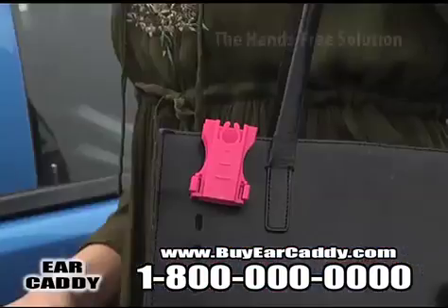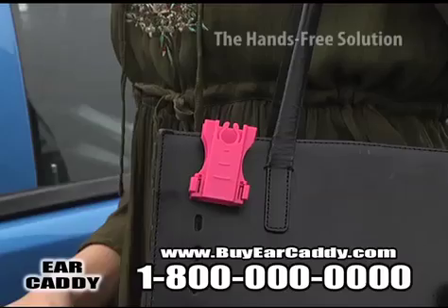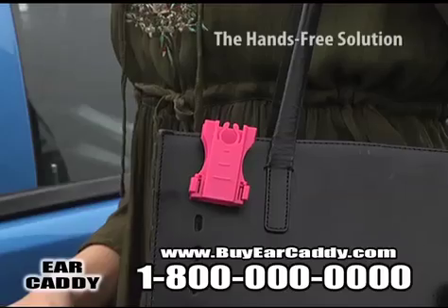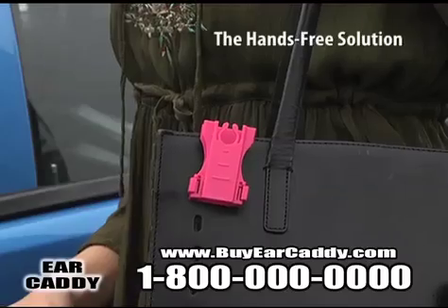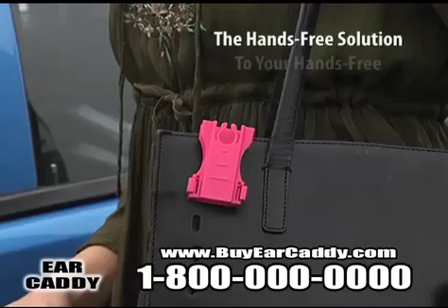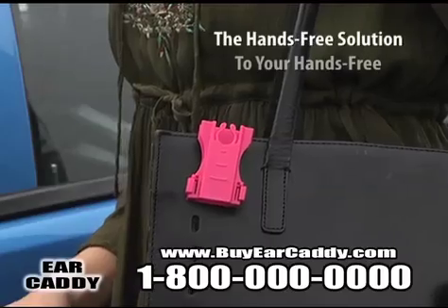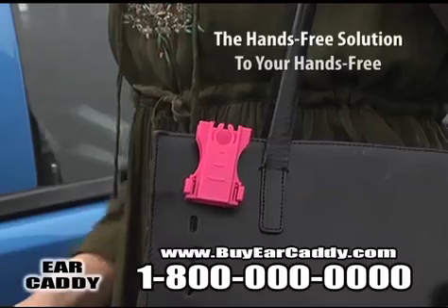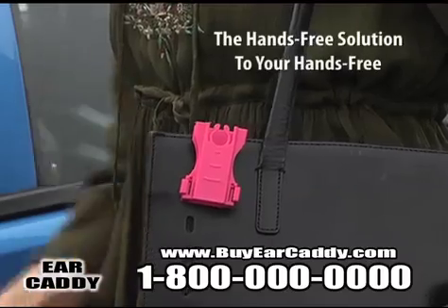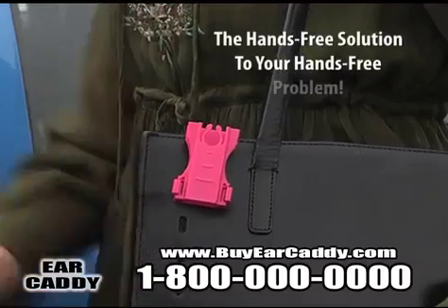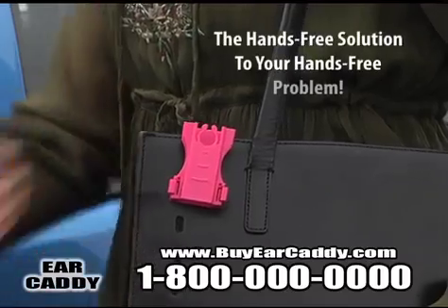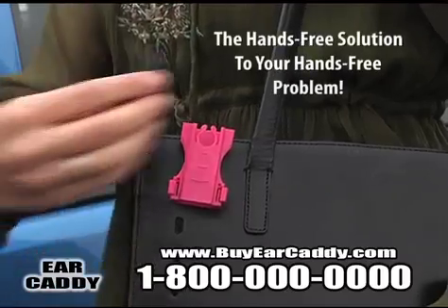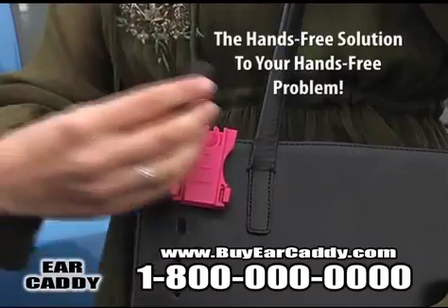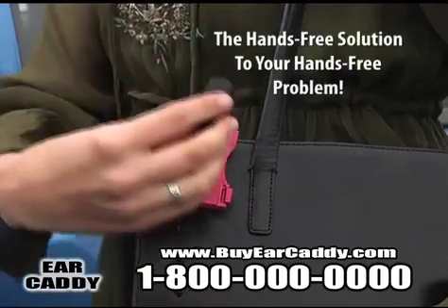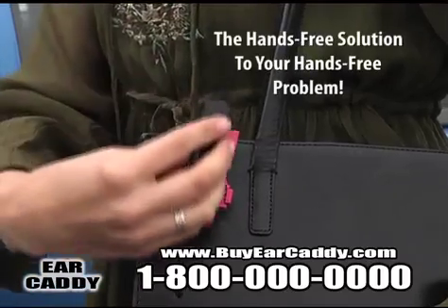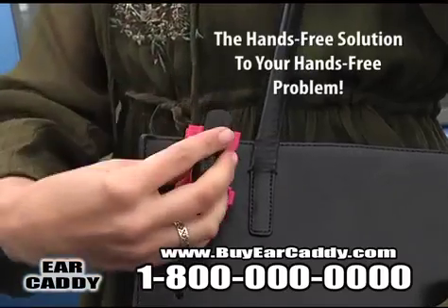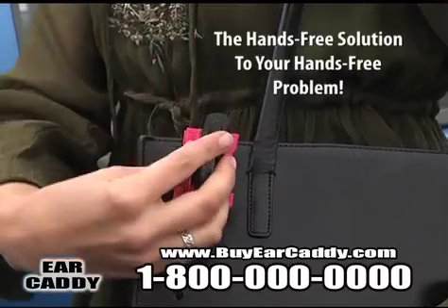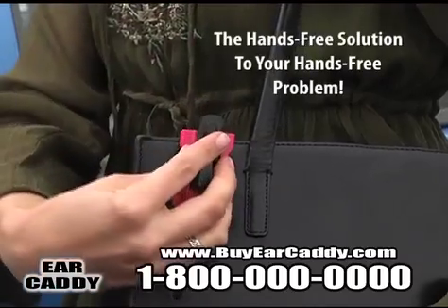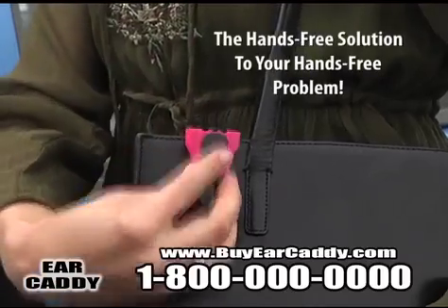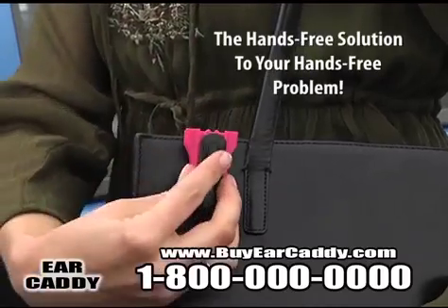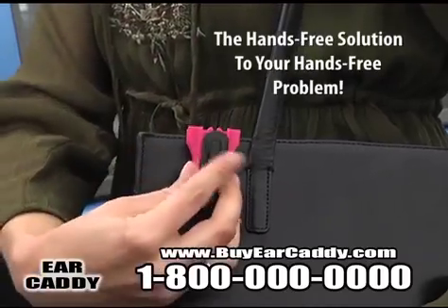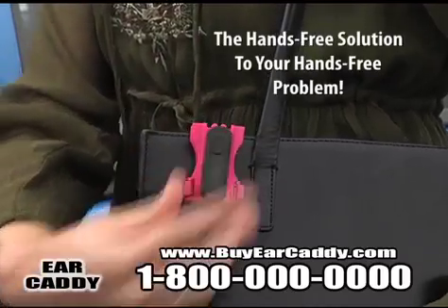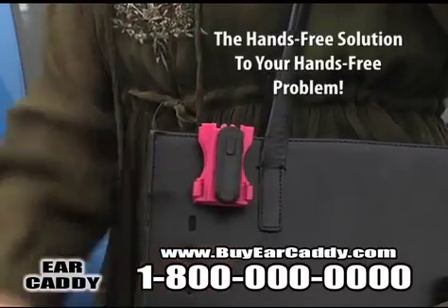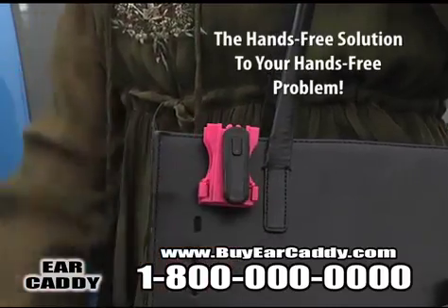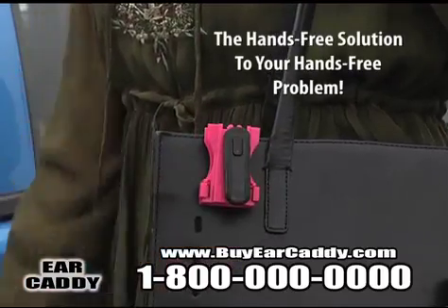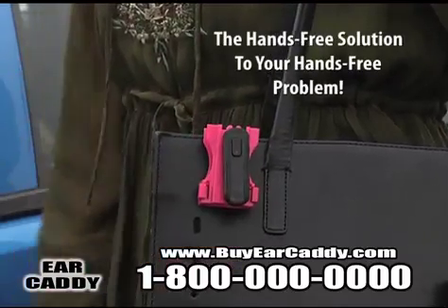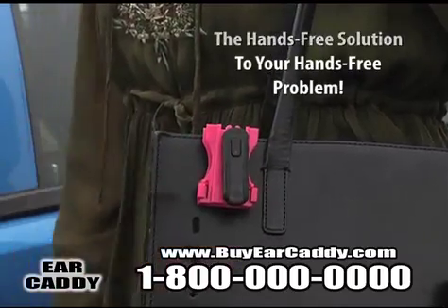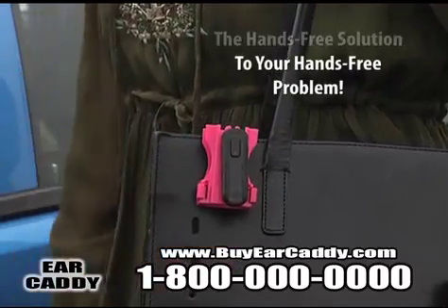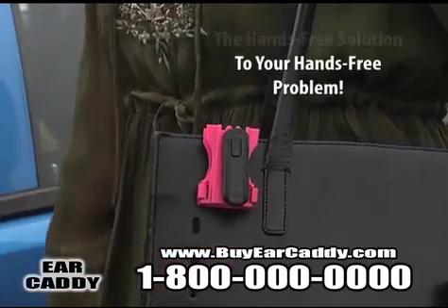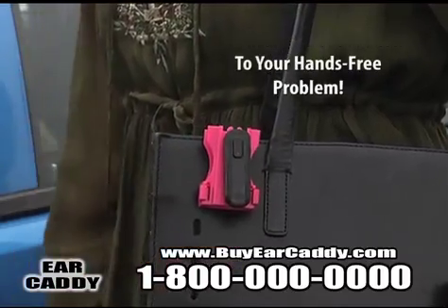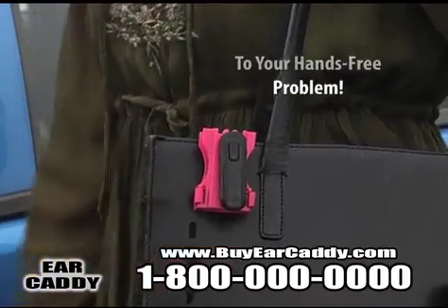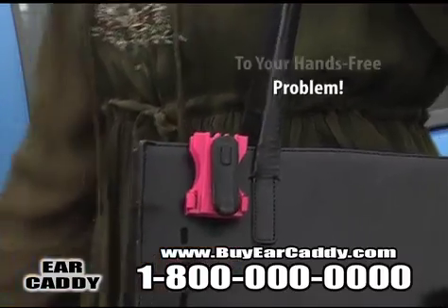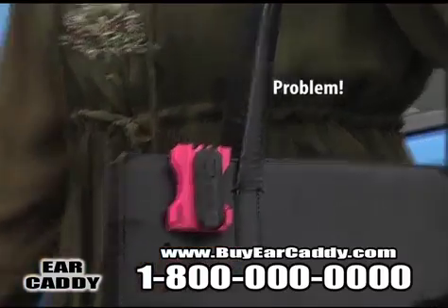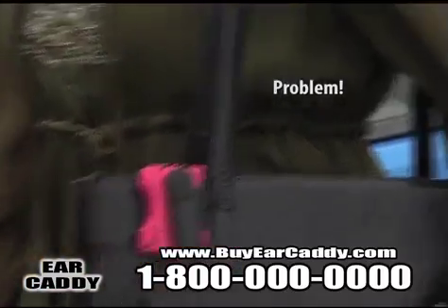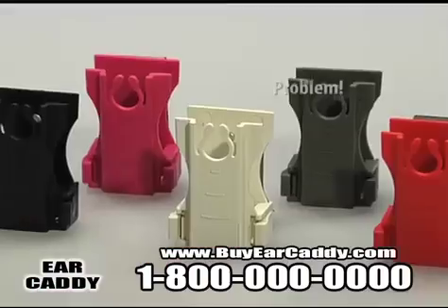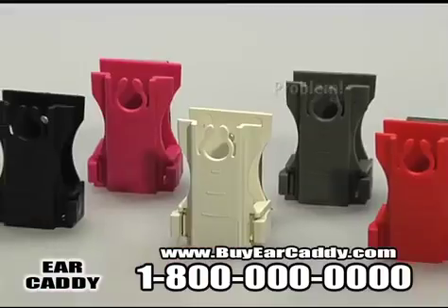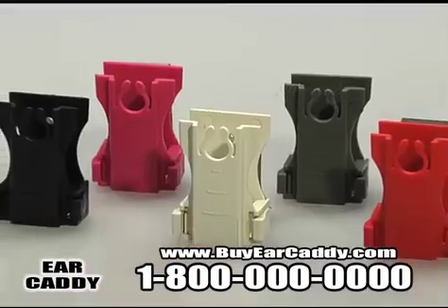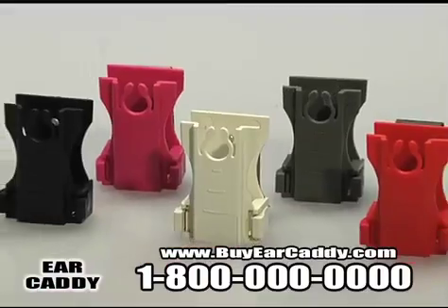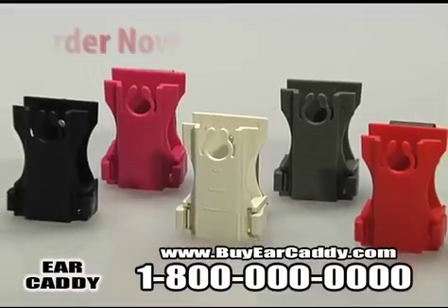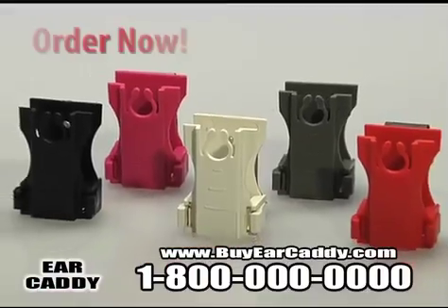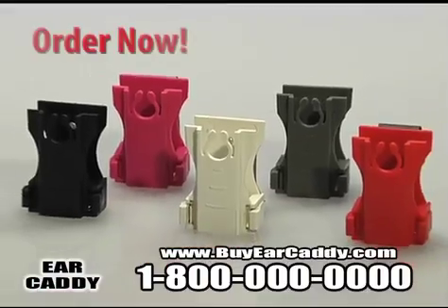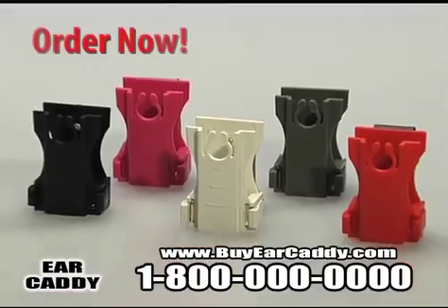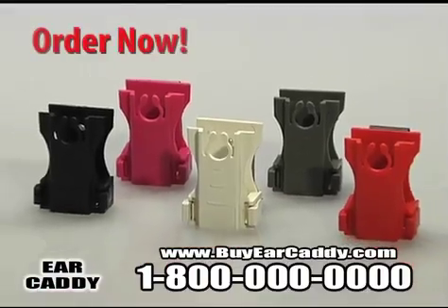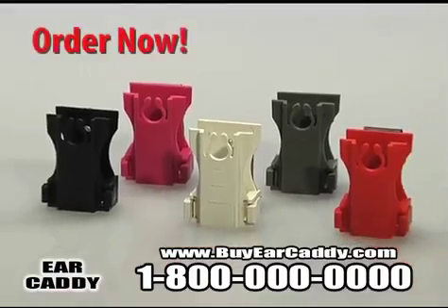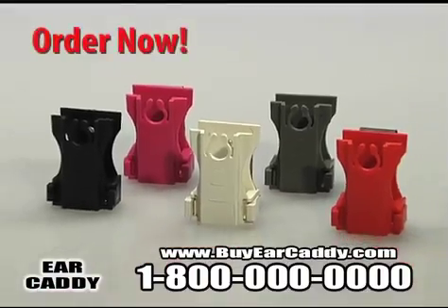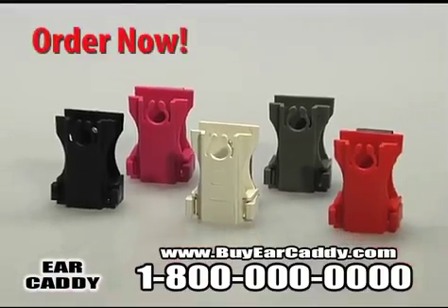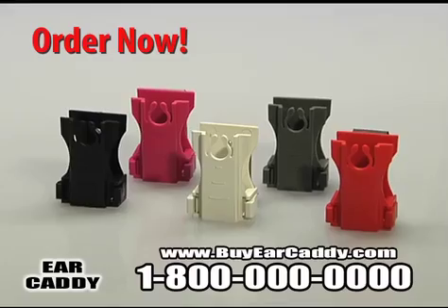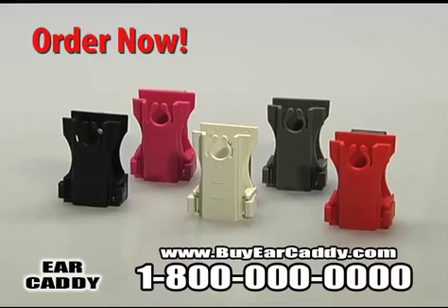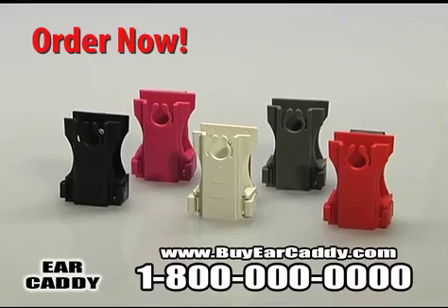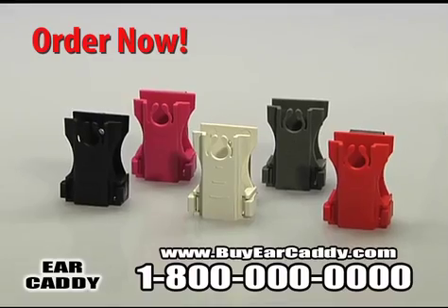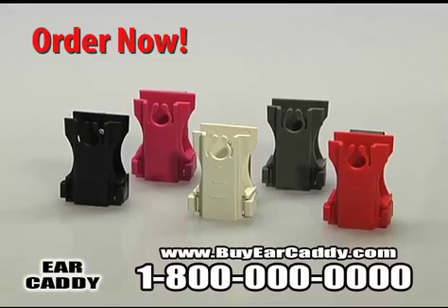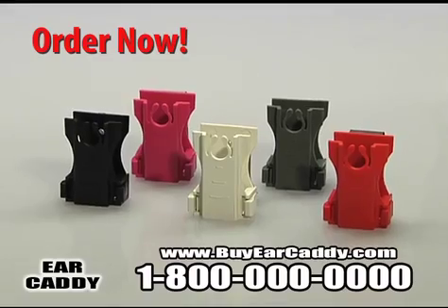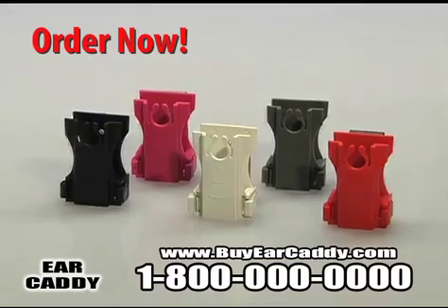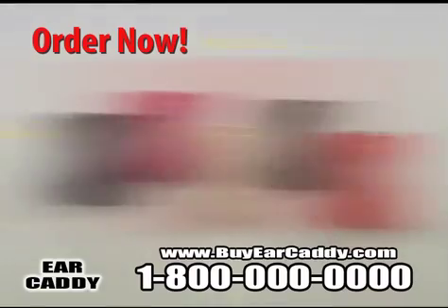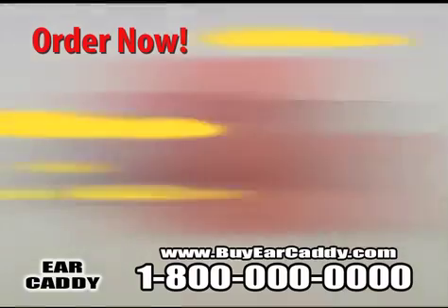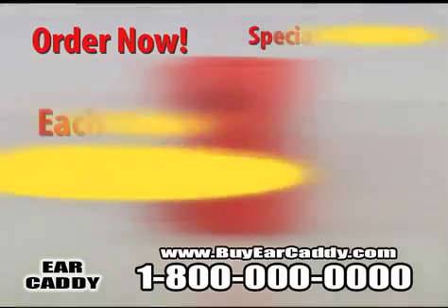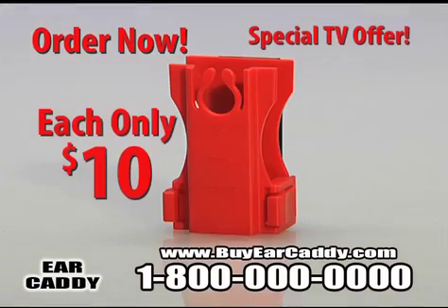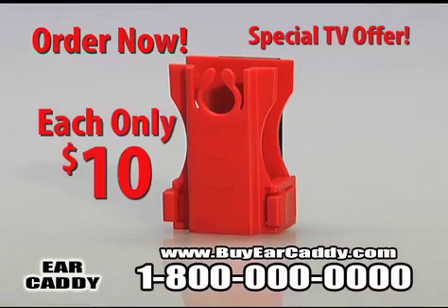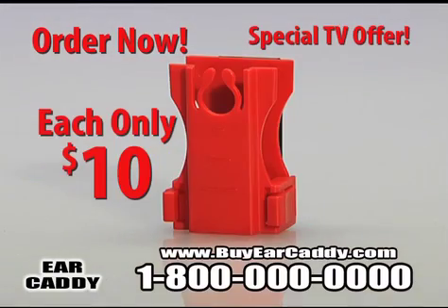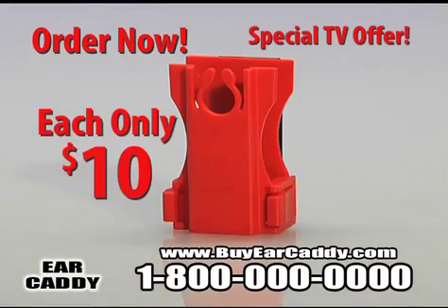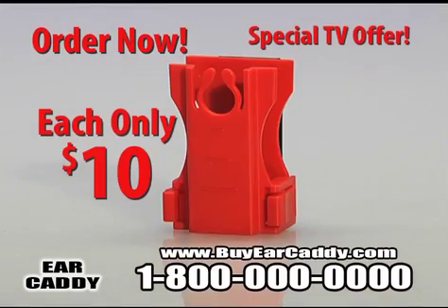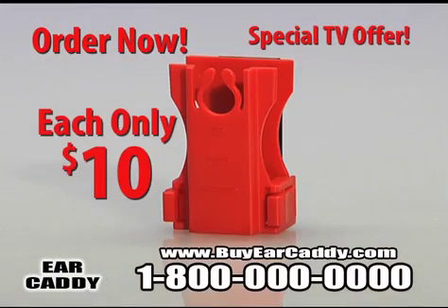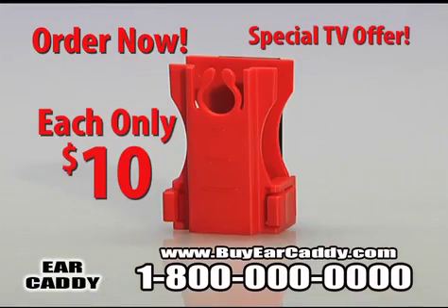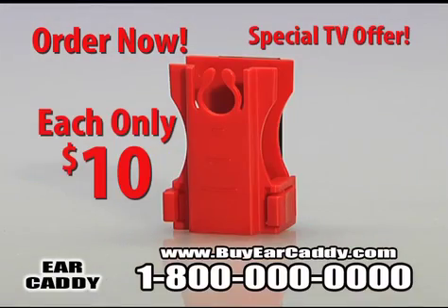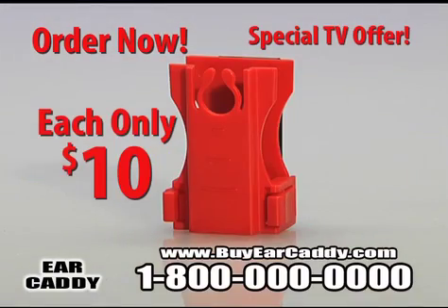Ear Caddy — the hands-free solution to your hands-free problem. Available in your choice of five great colors for only $10.